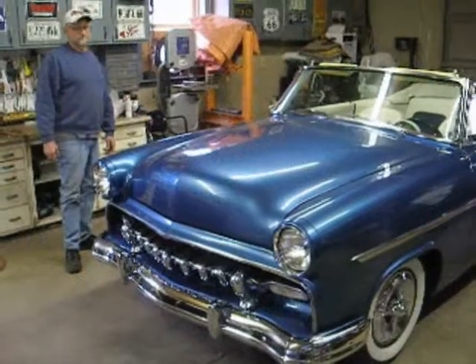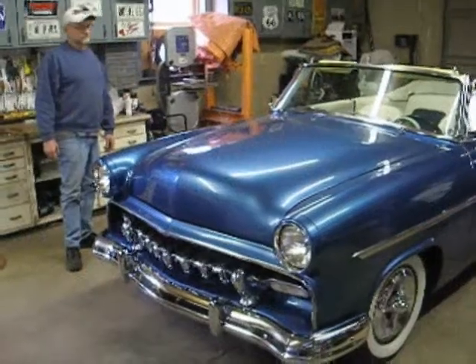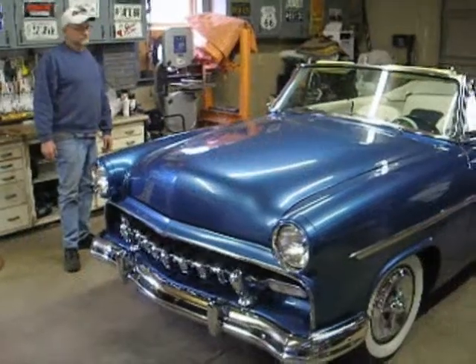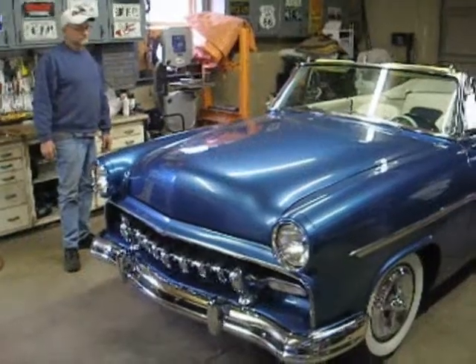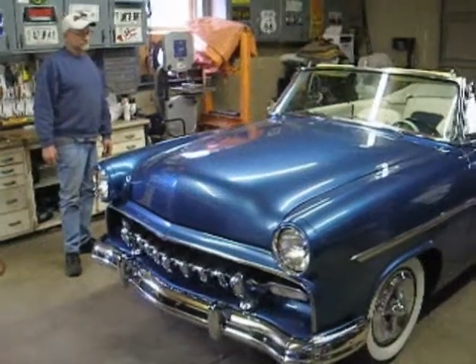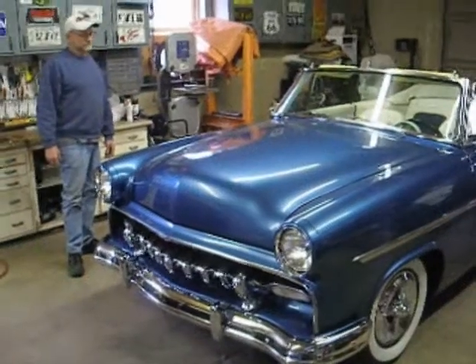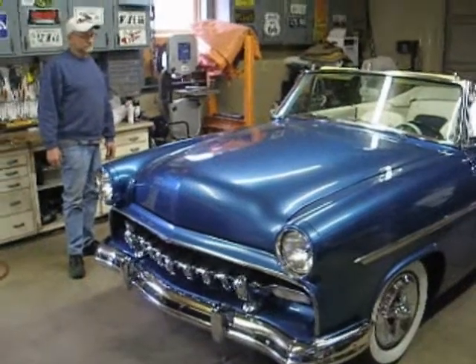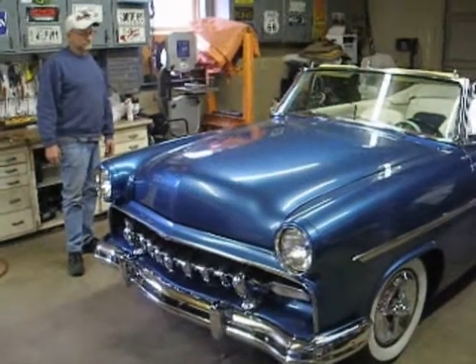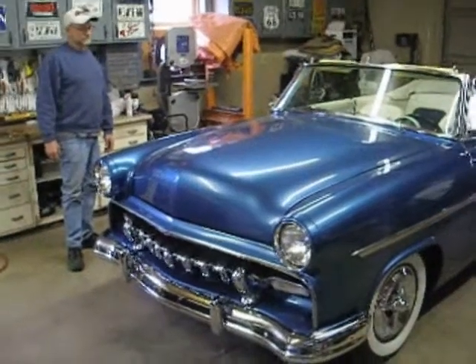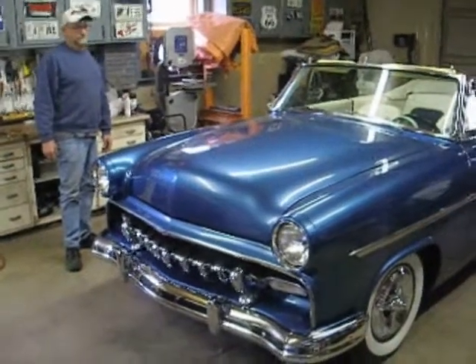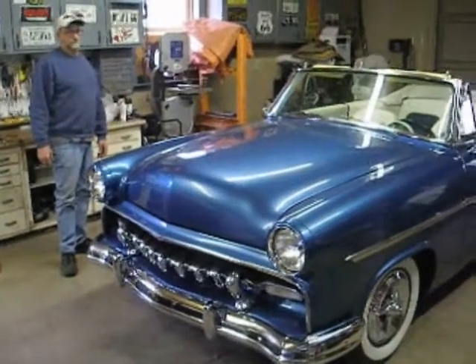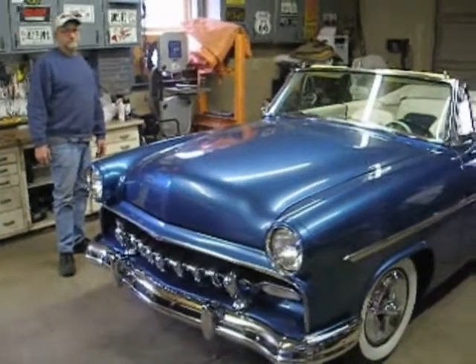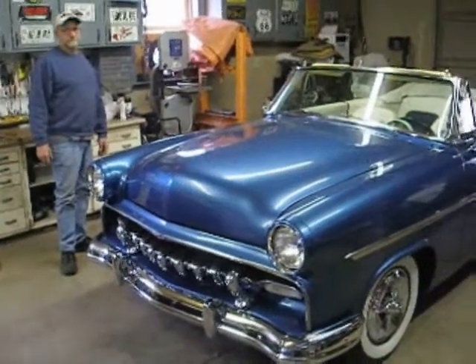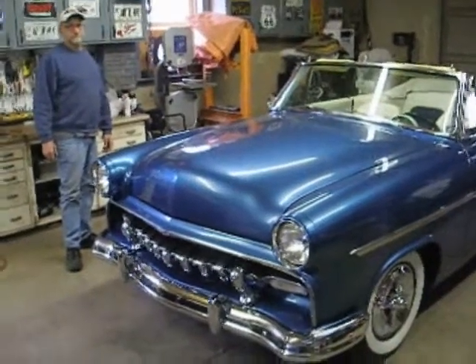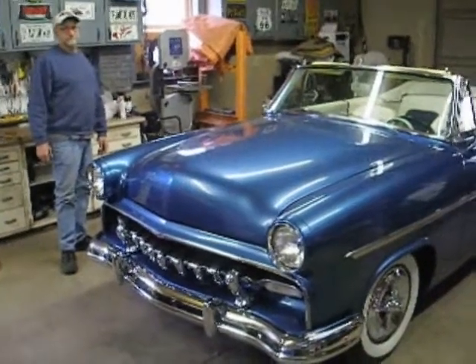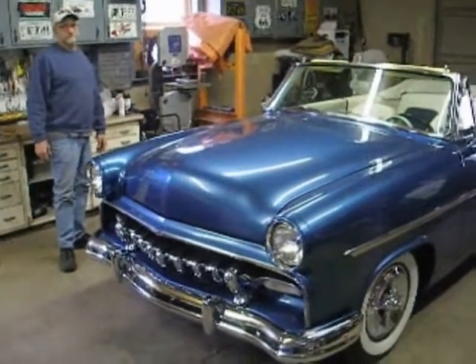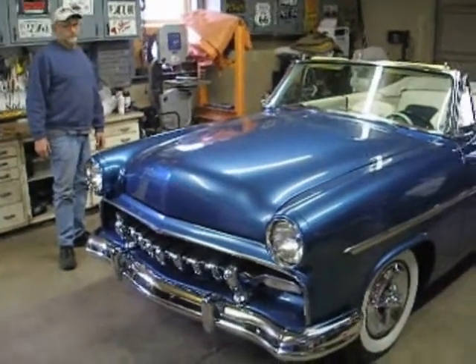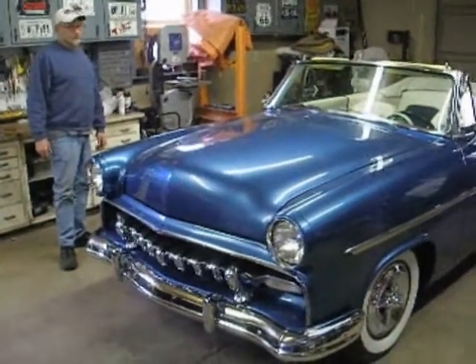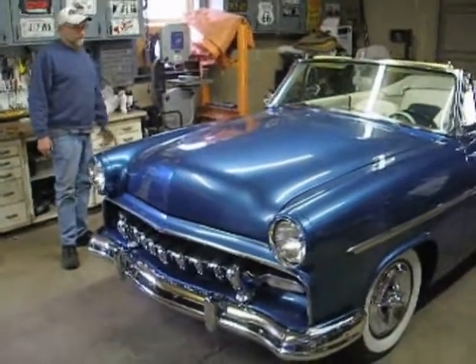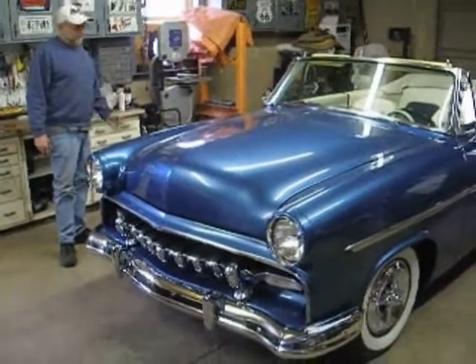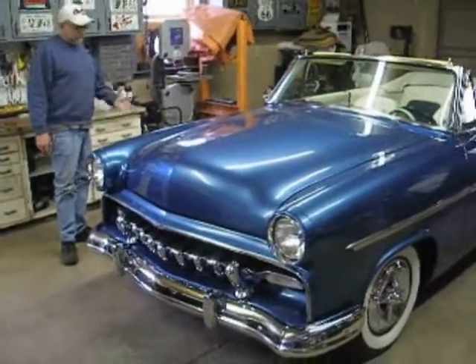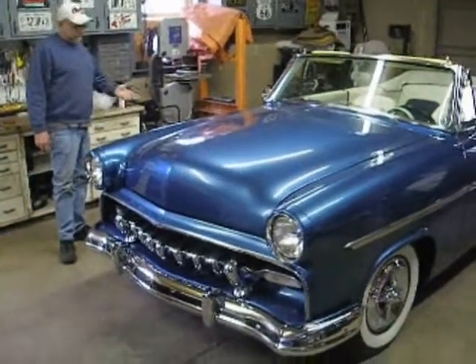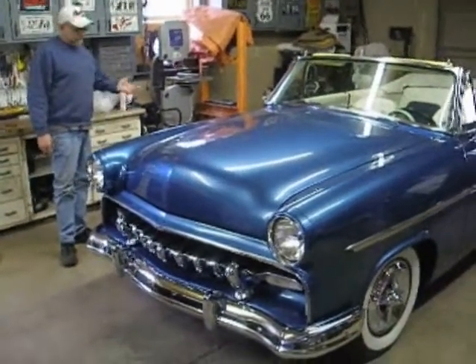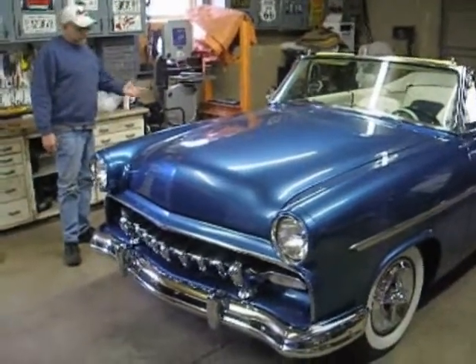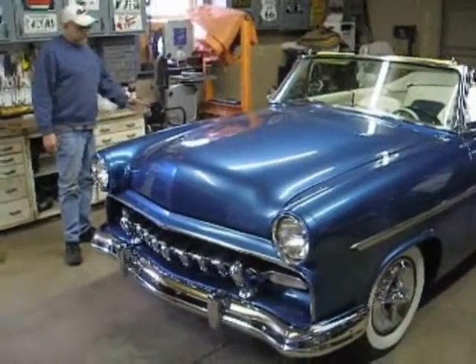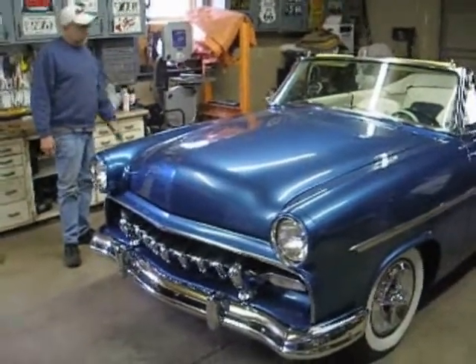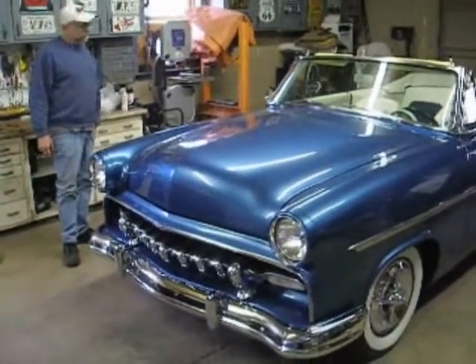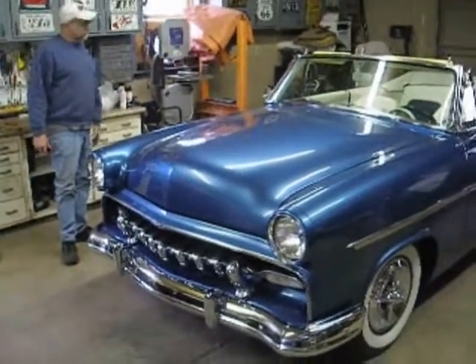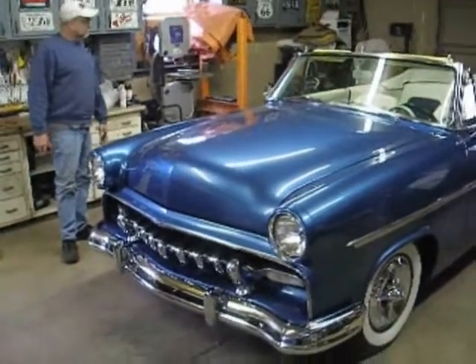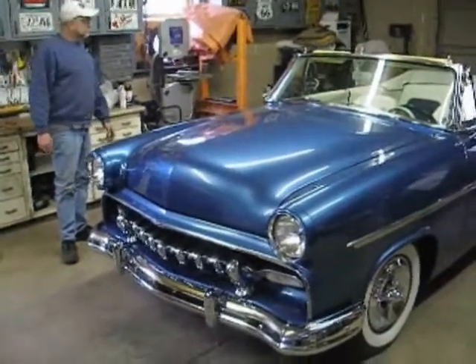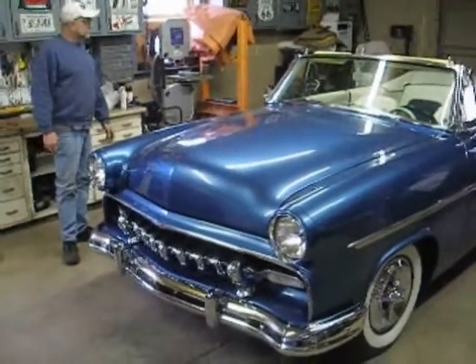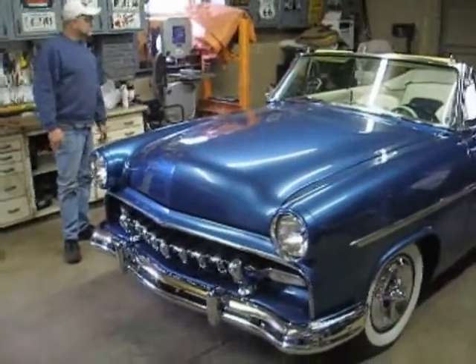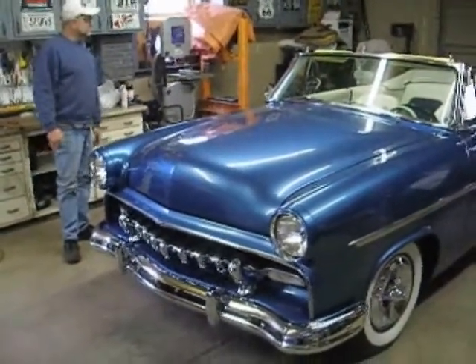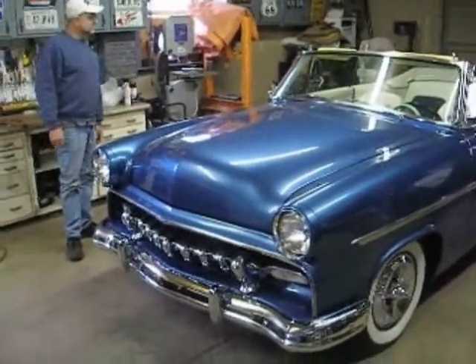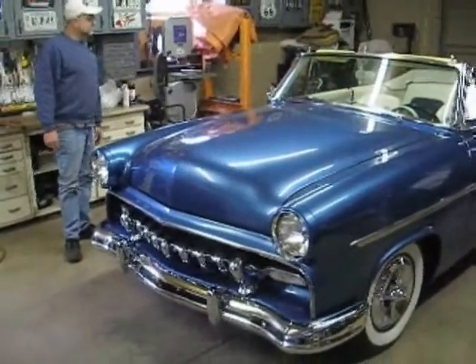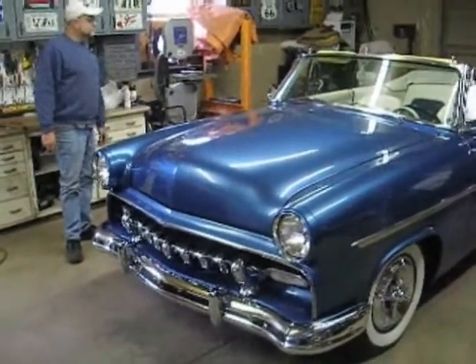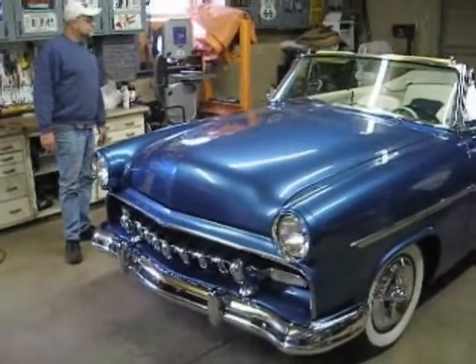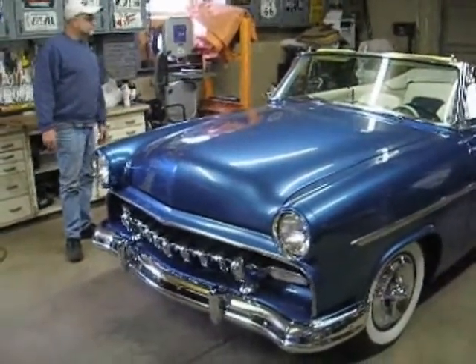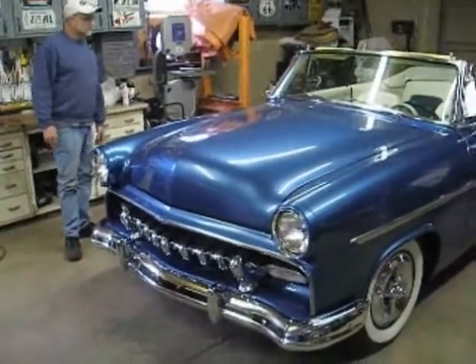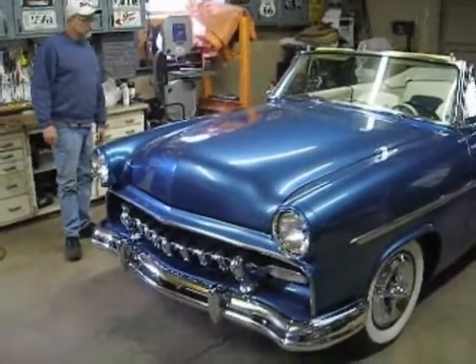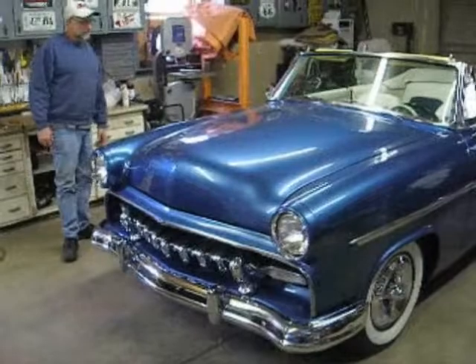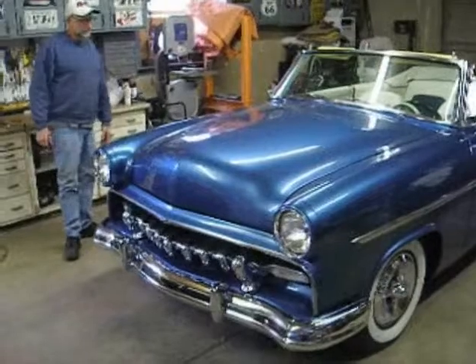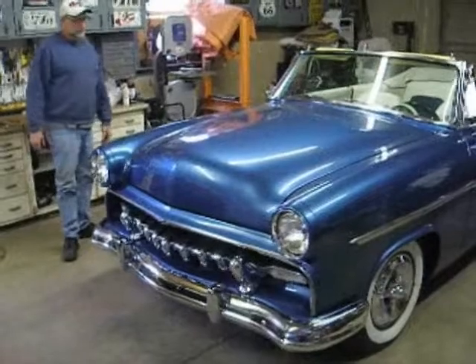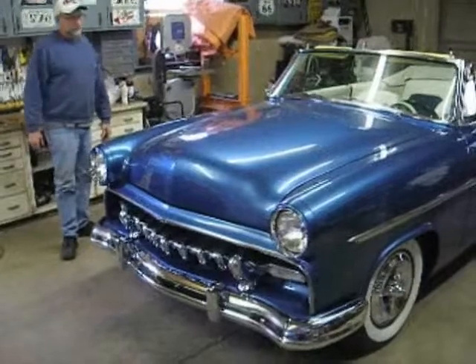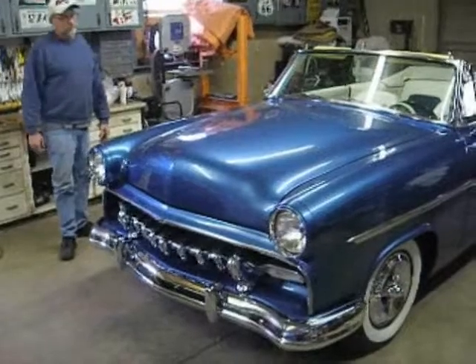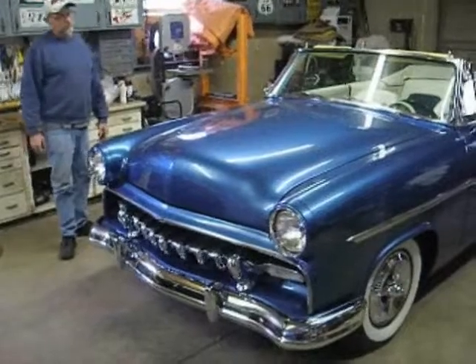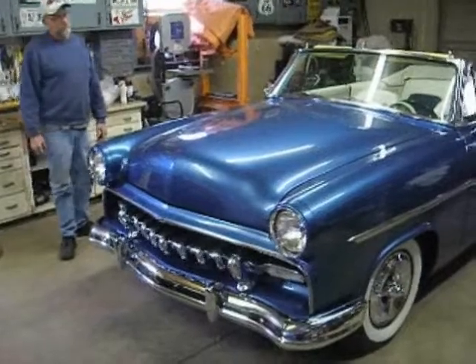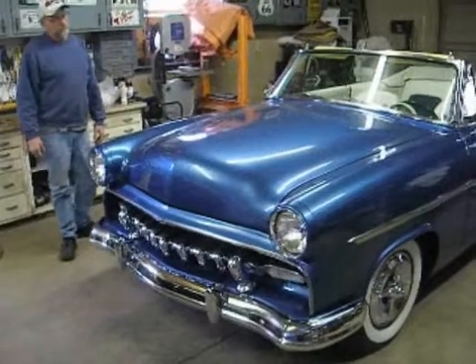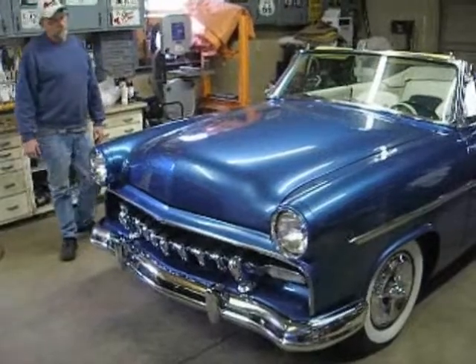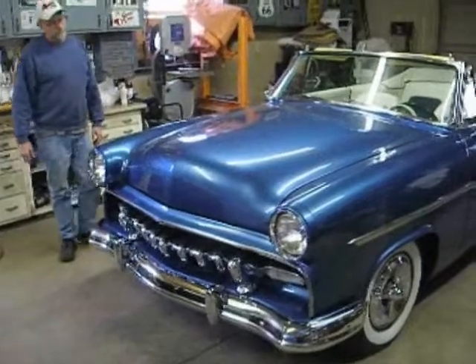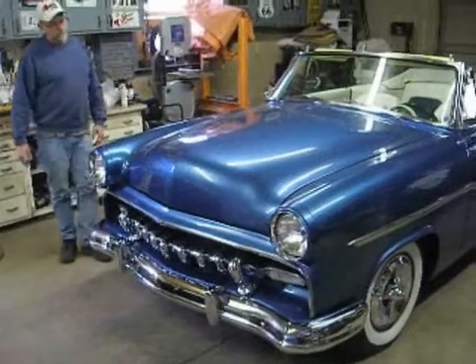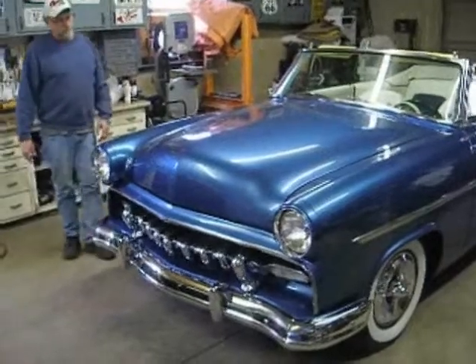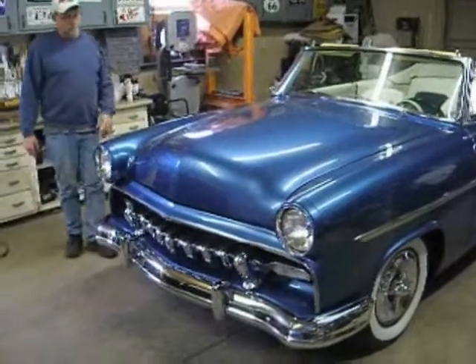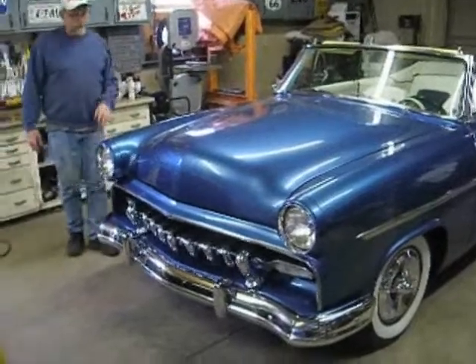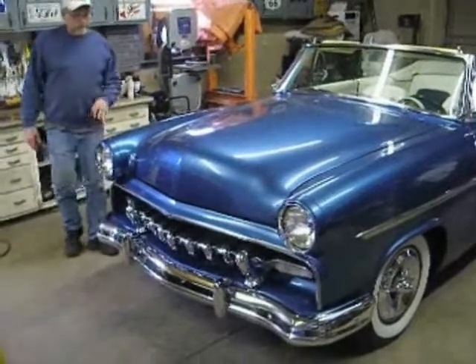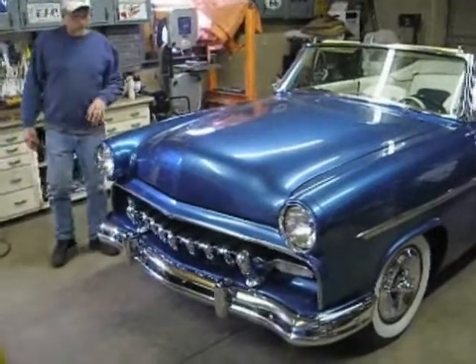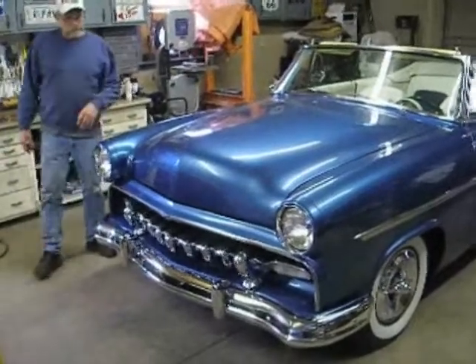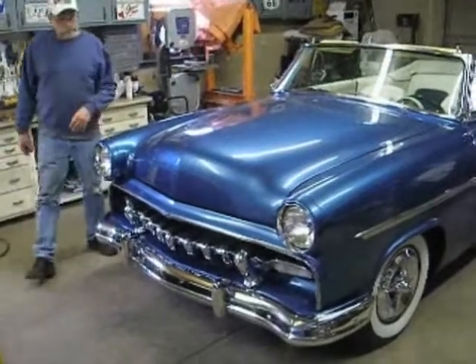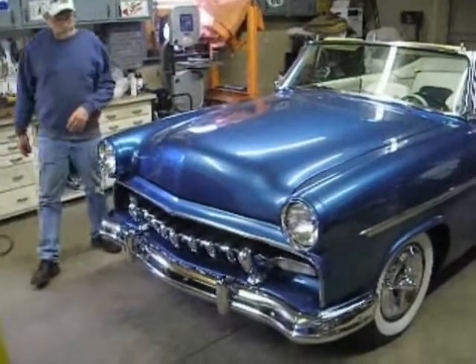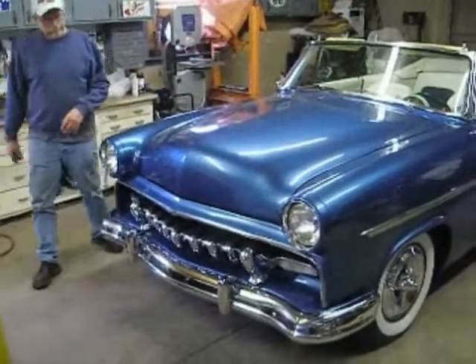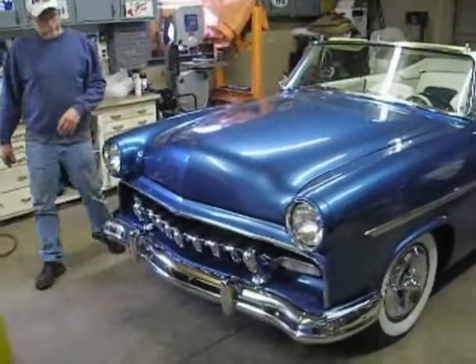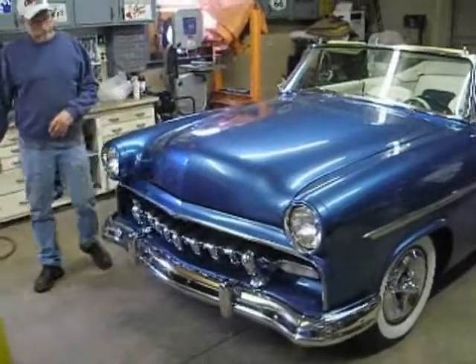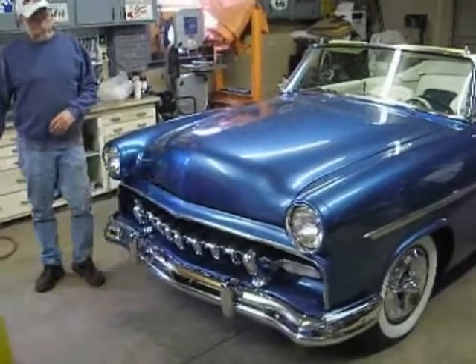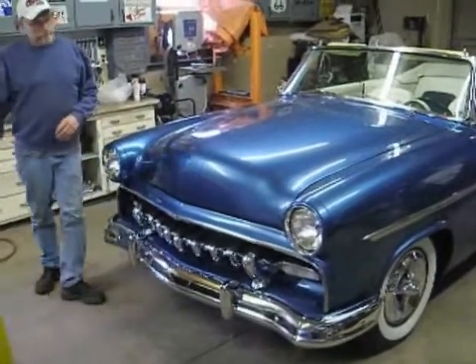So this is how it came out, huh? This is it? Yeah. It's Atlantic Blue Pearl.